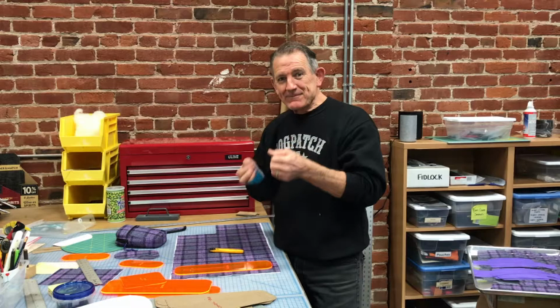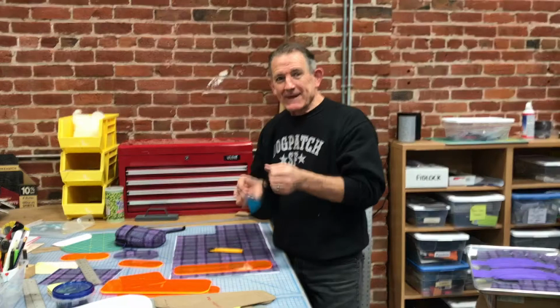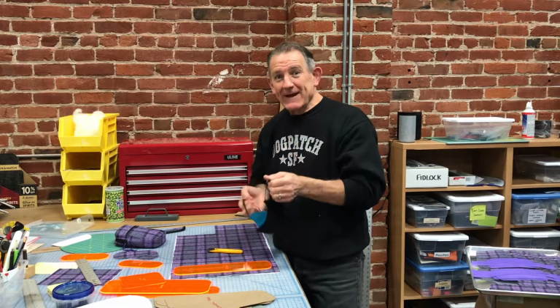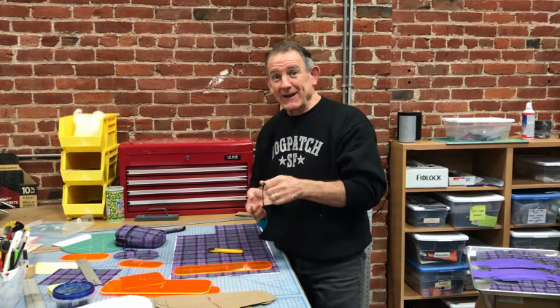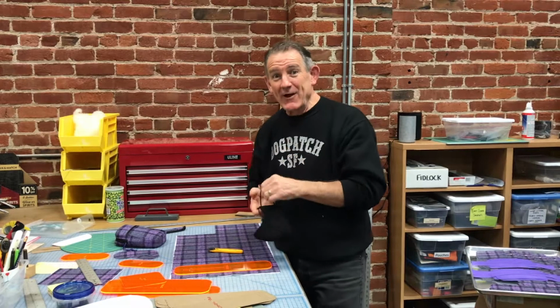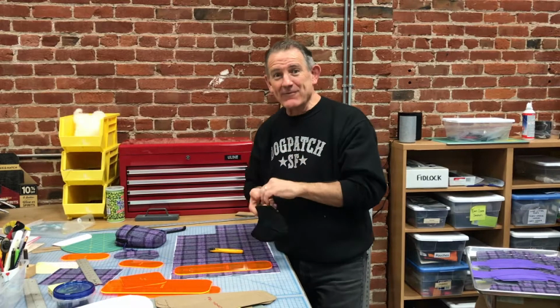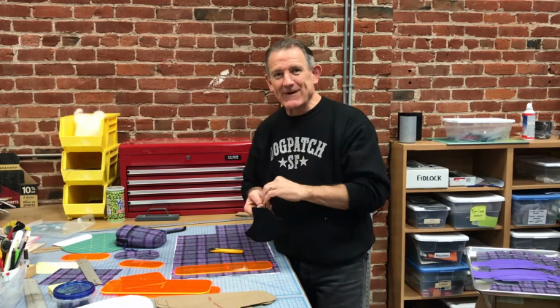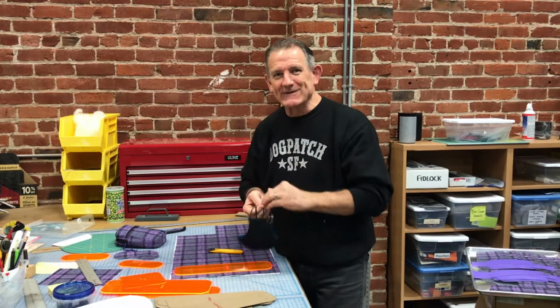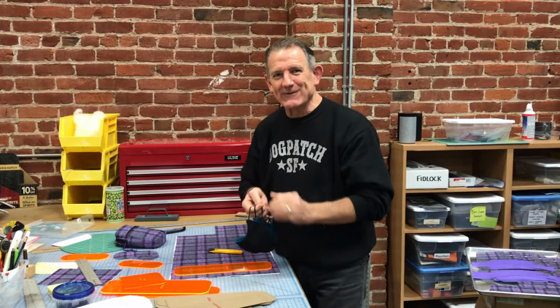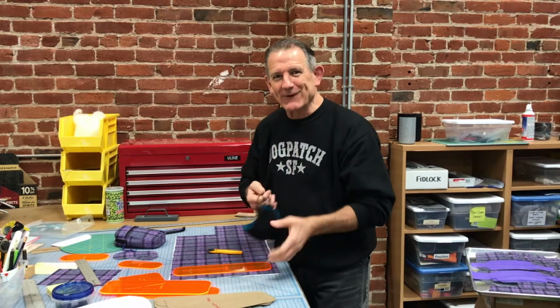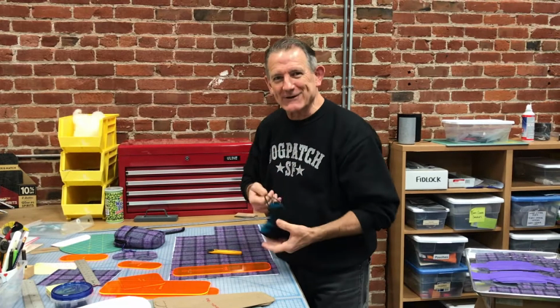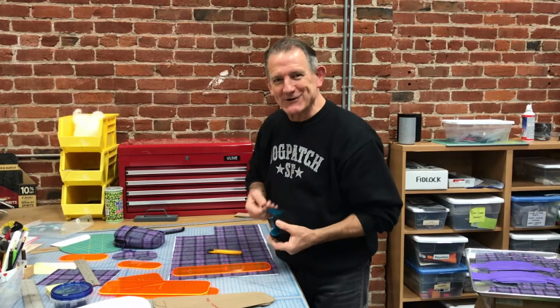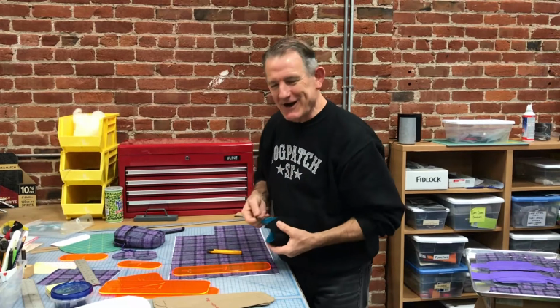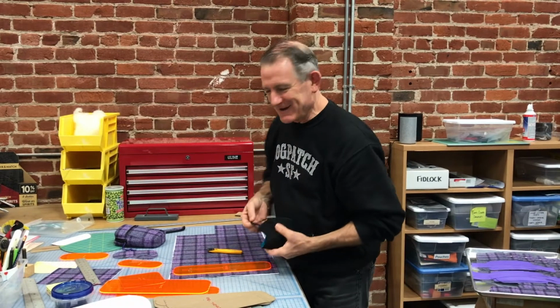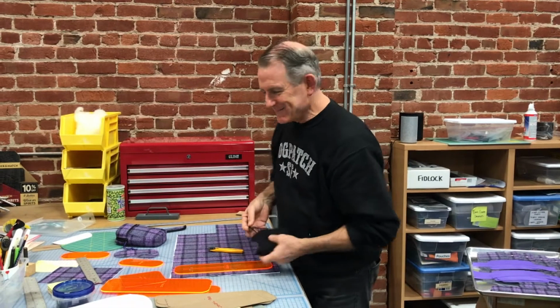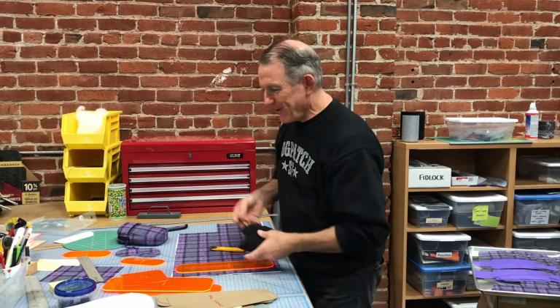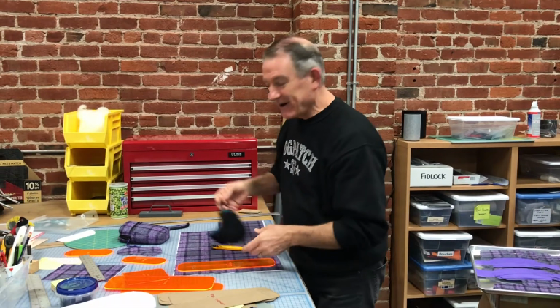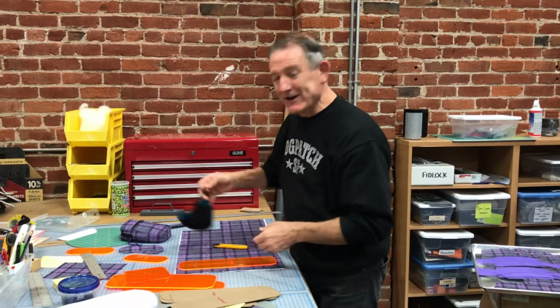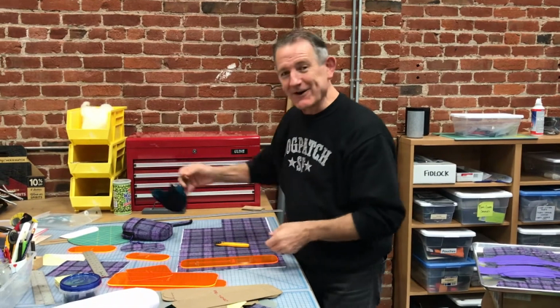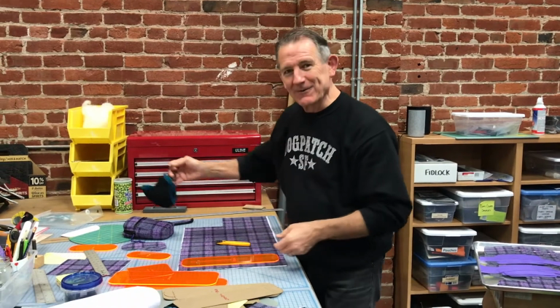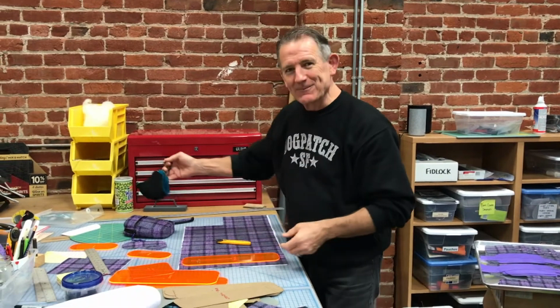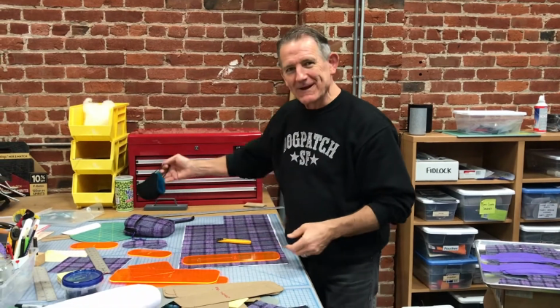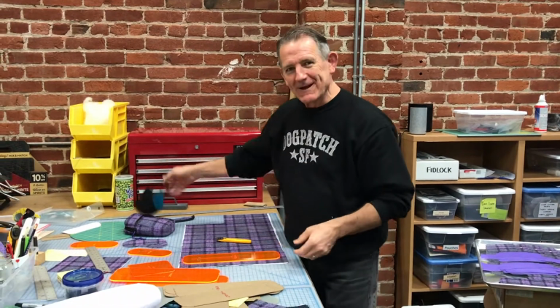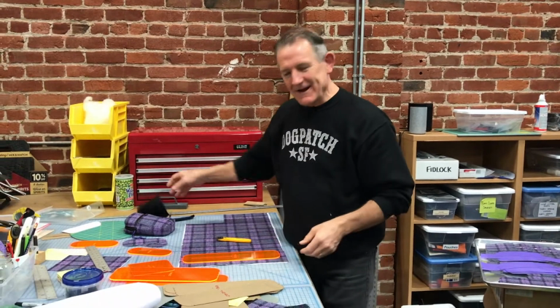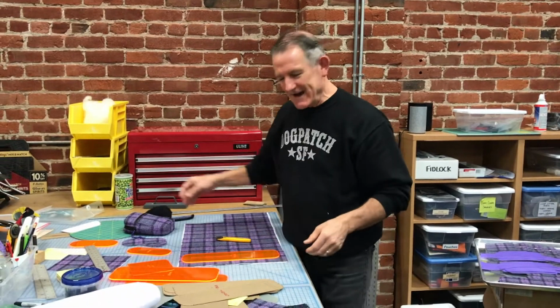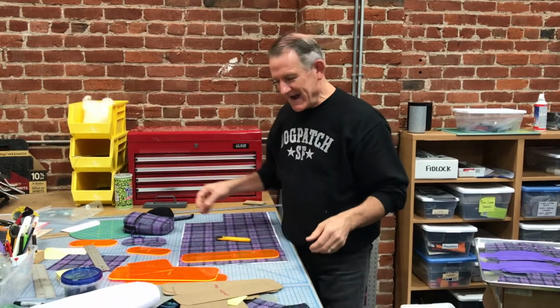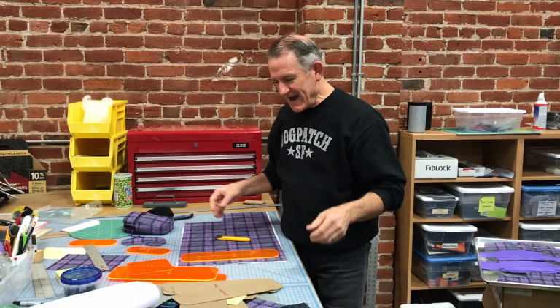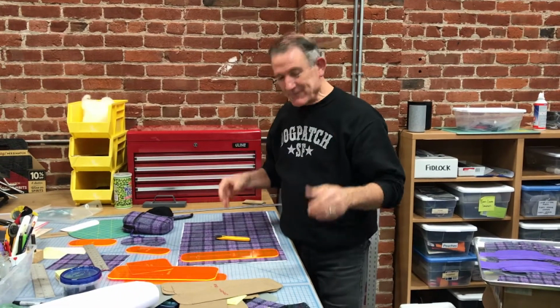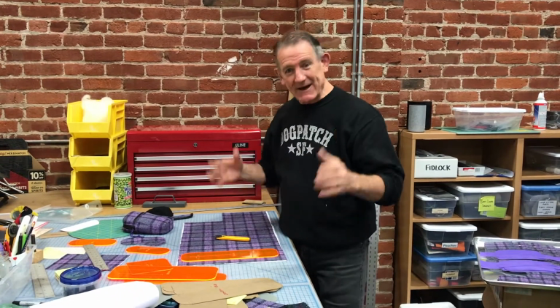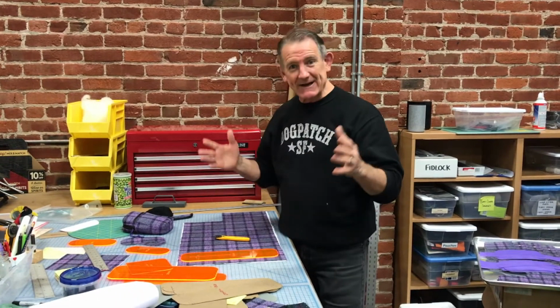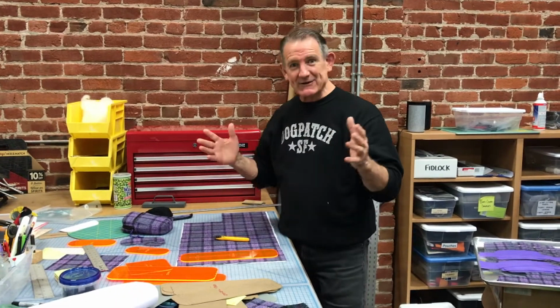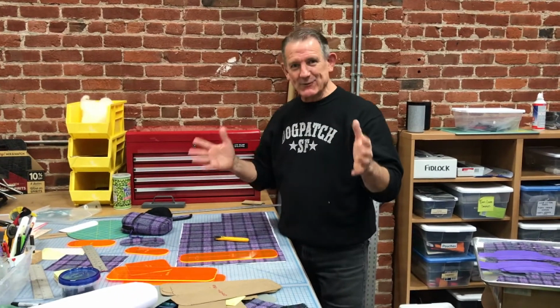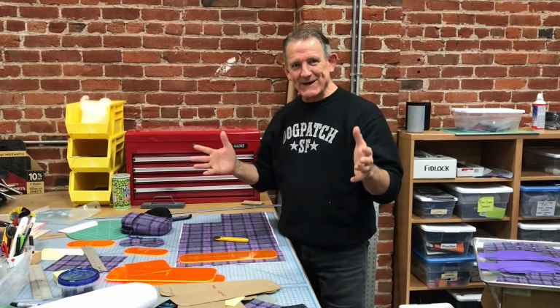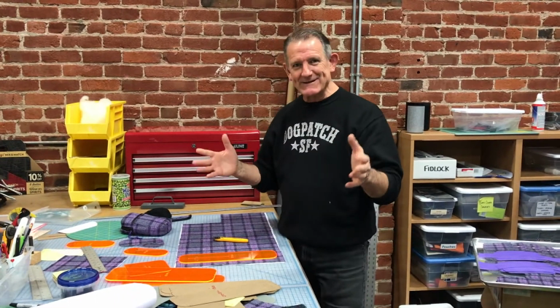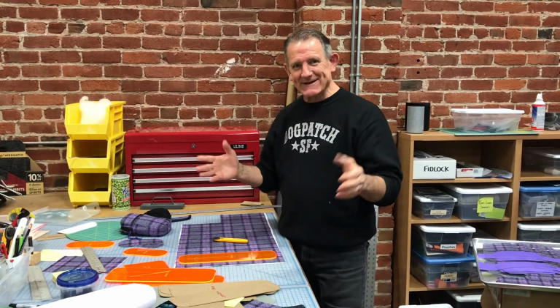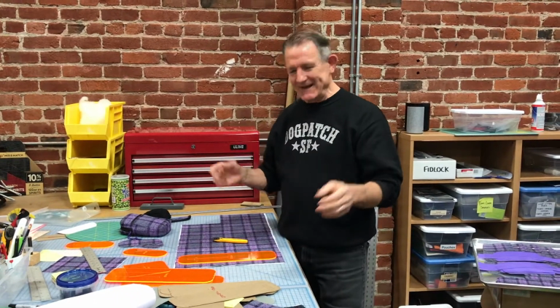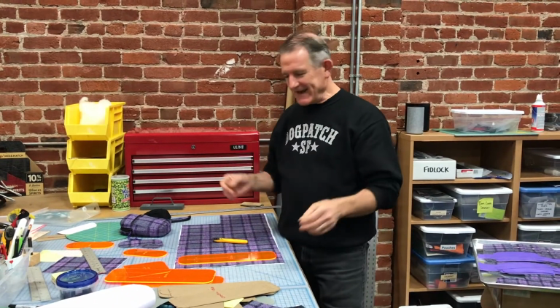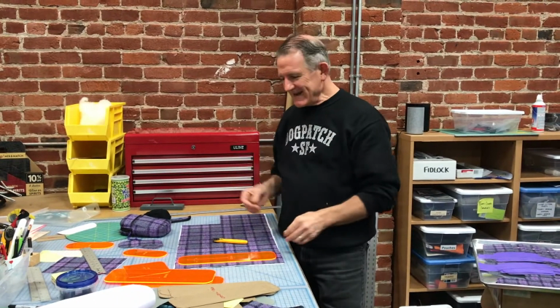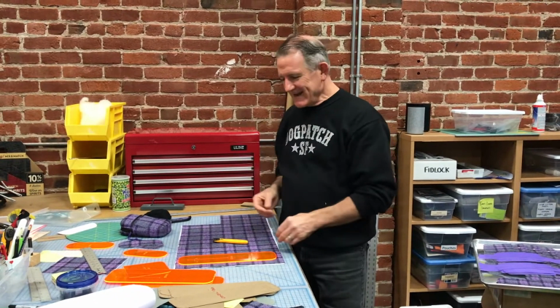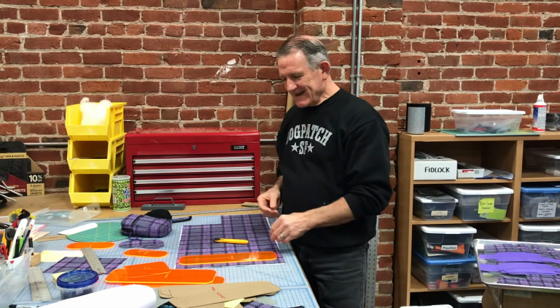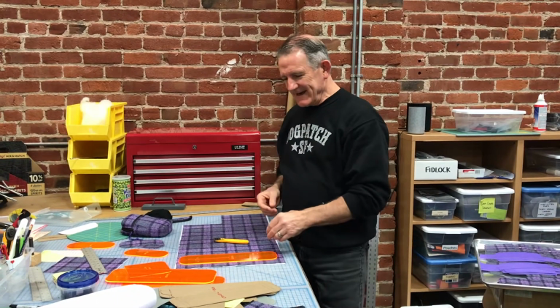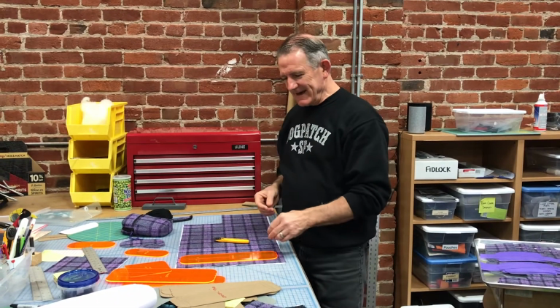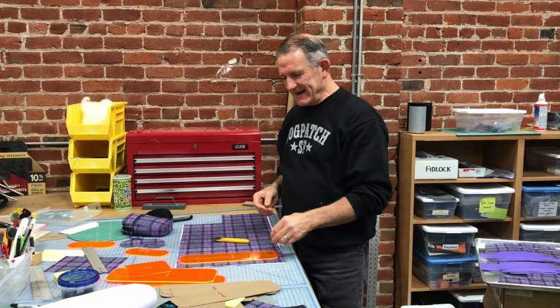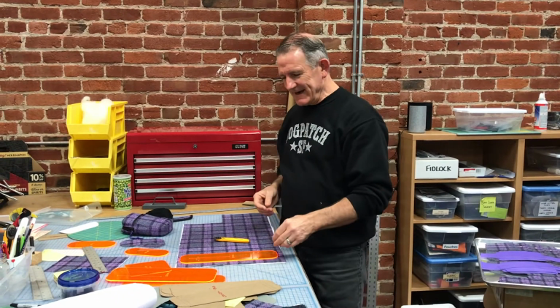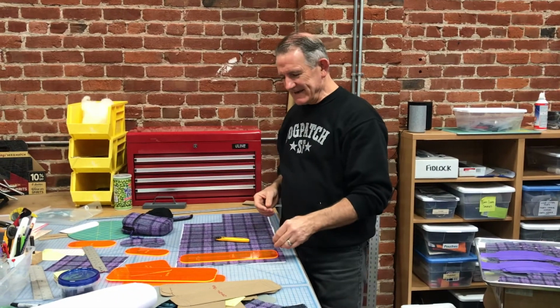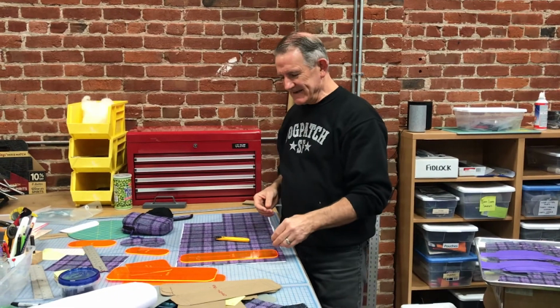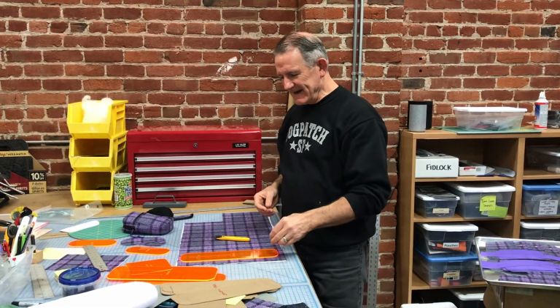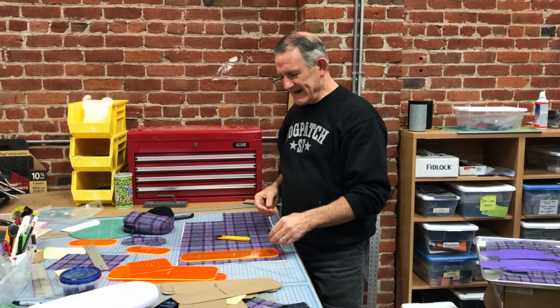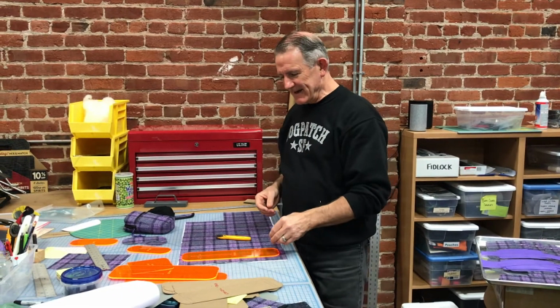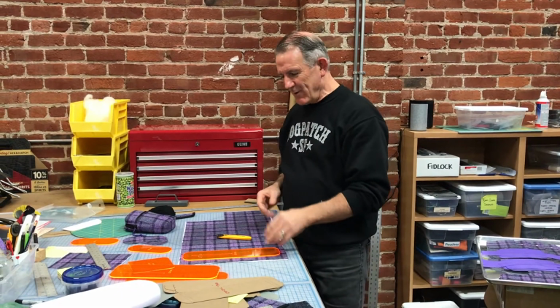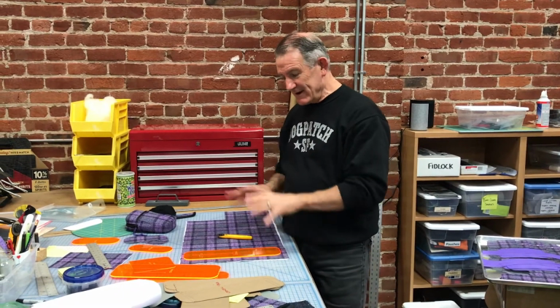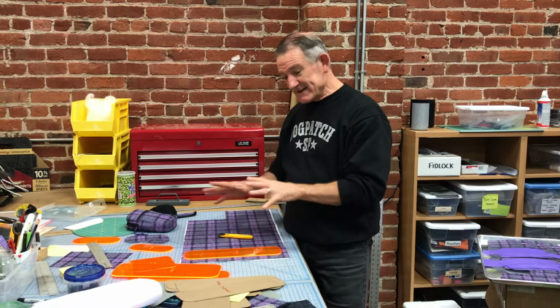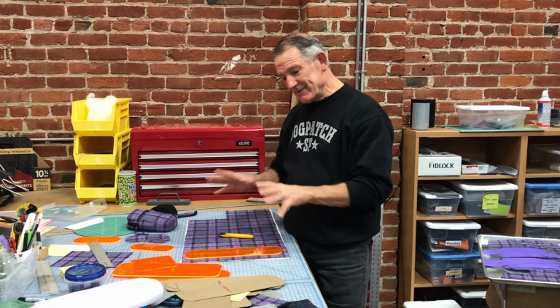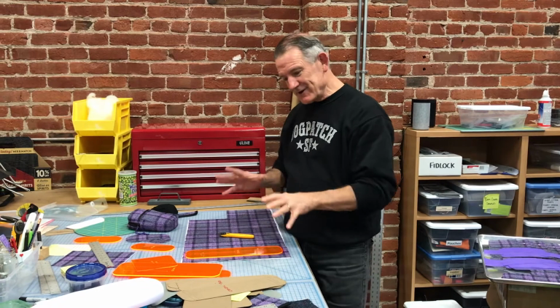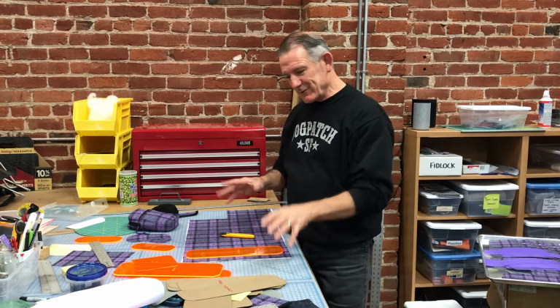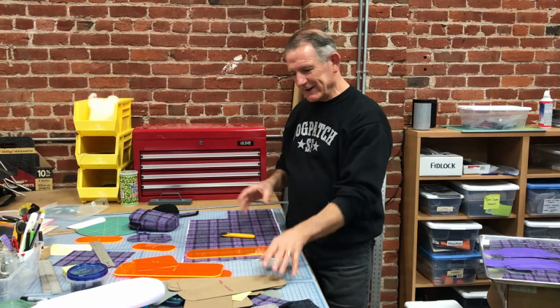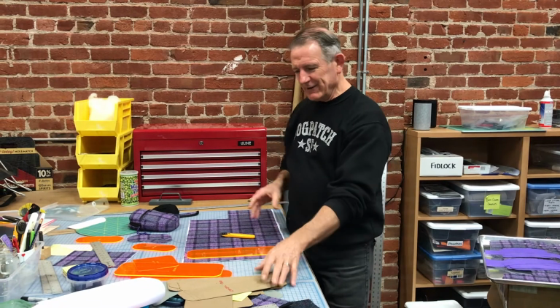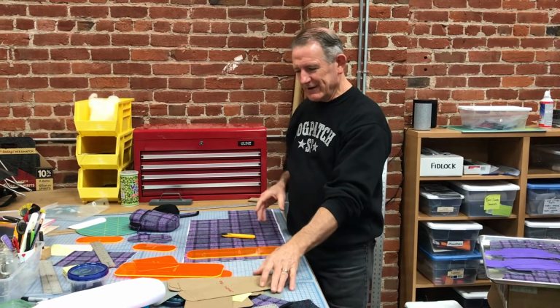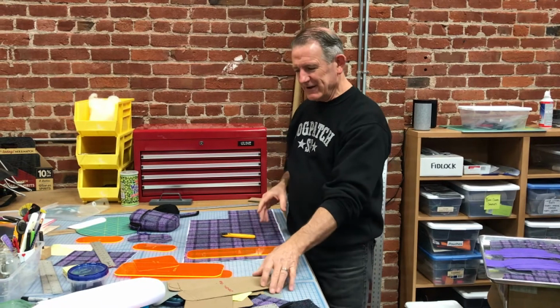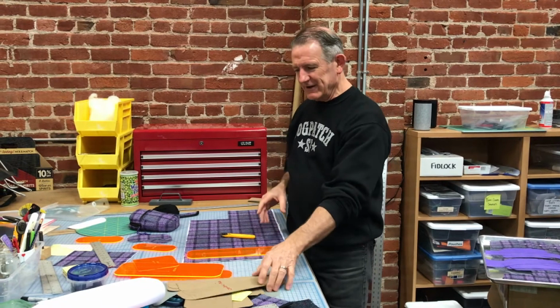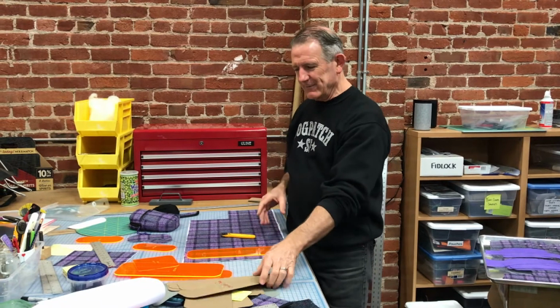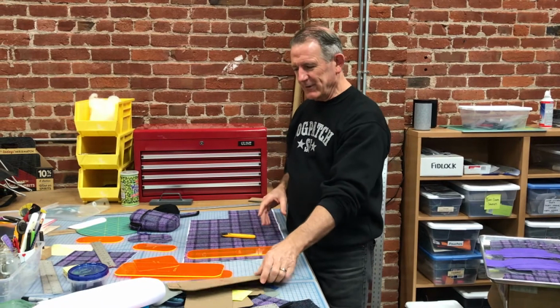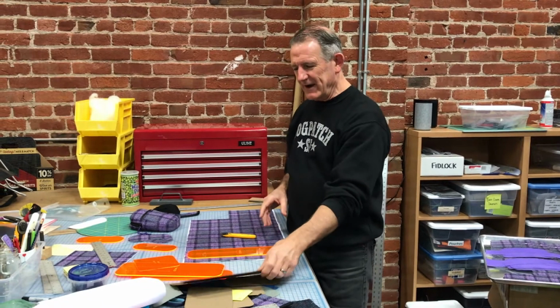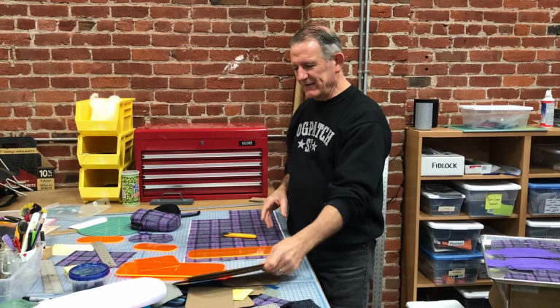Hello friends of Rickshaw, it's Mark here. I'm cutting tweed today and I wanted to give you a quick look into the process.